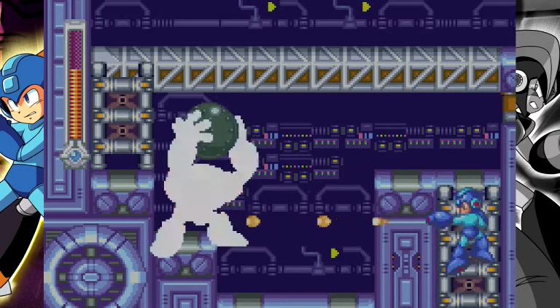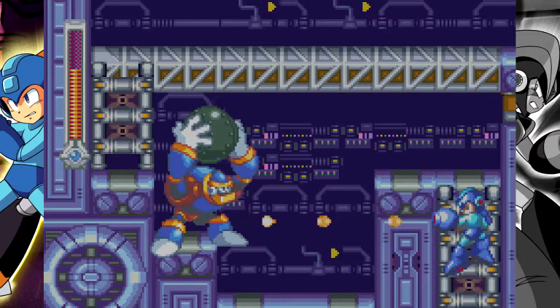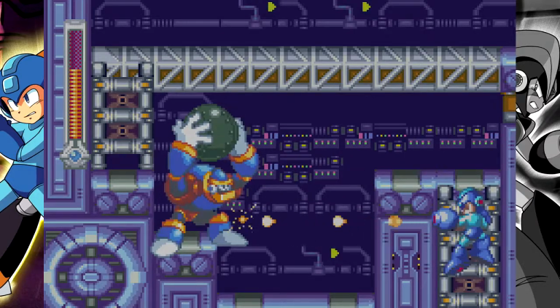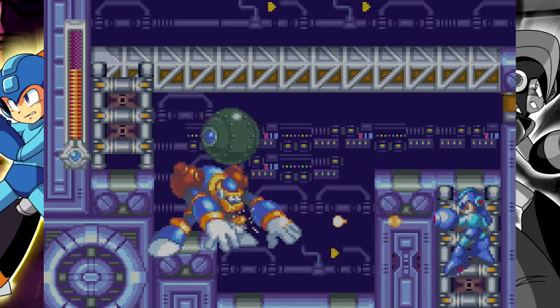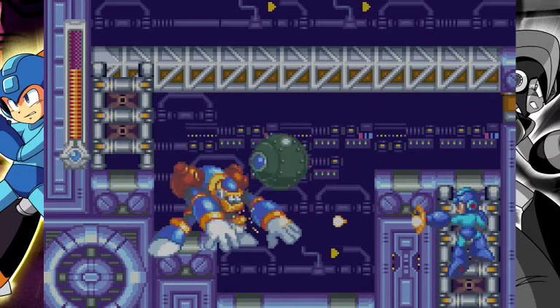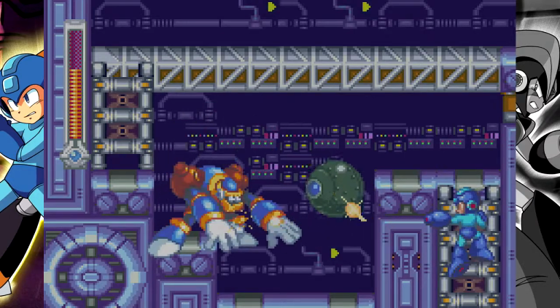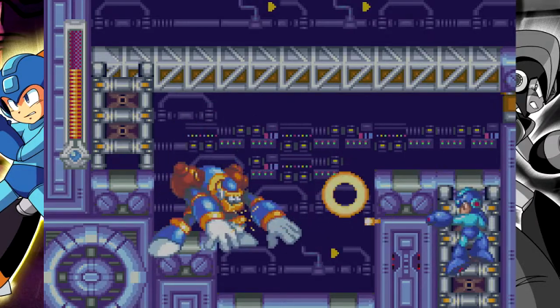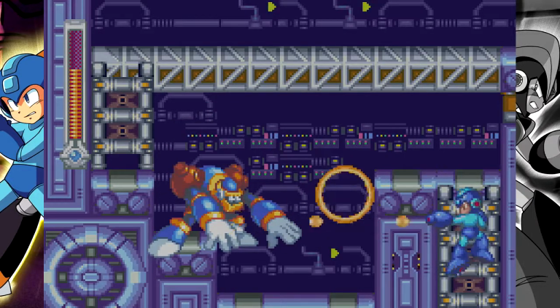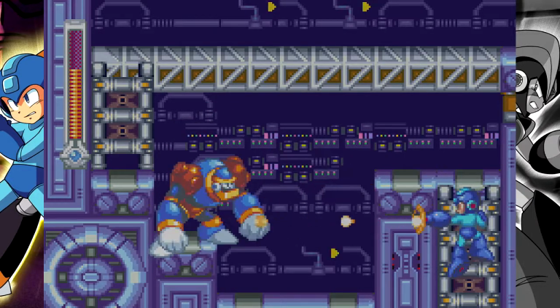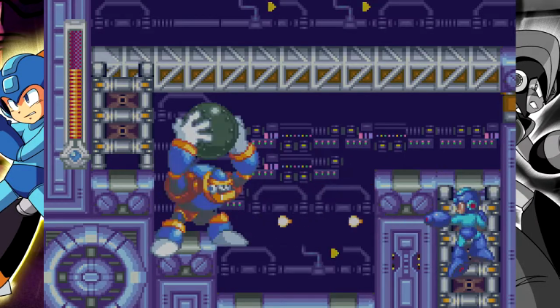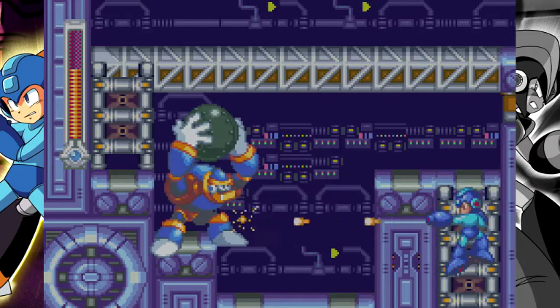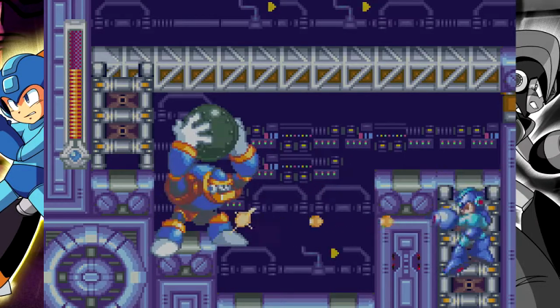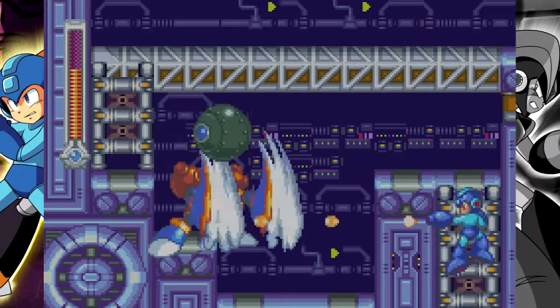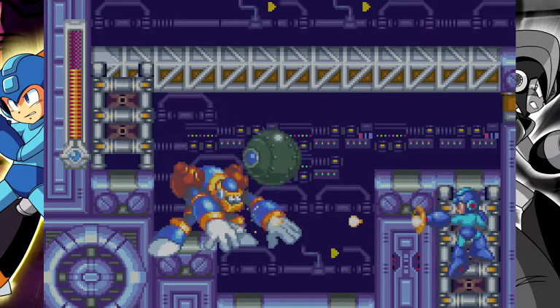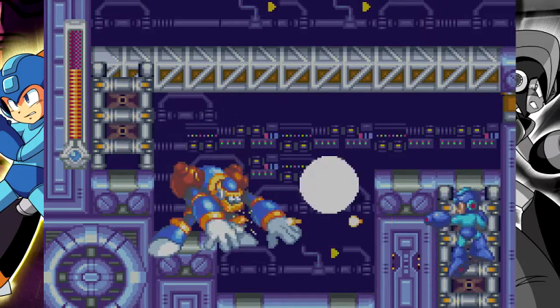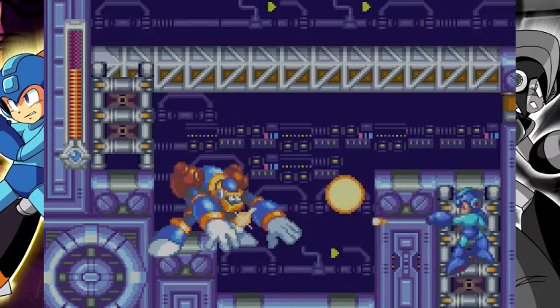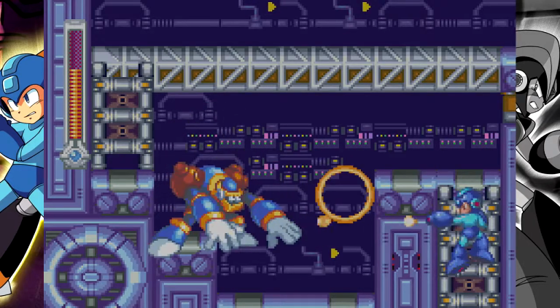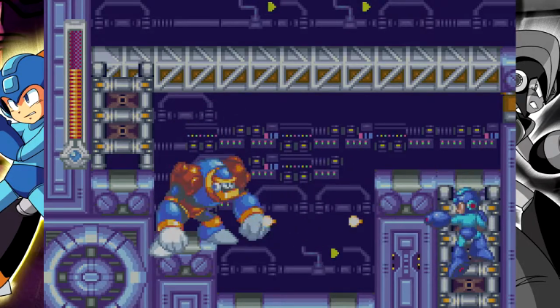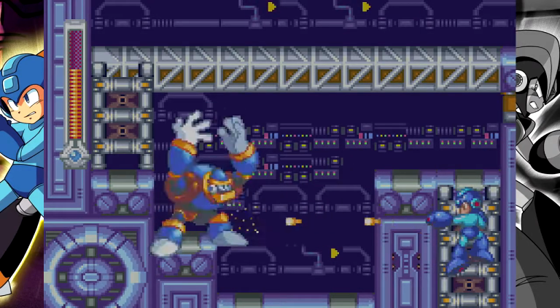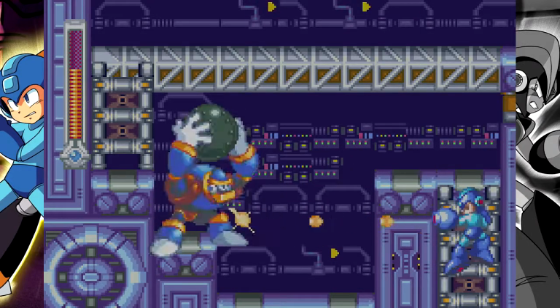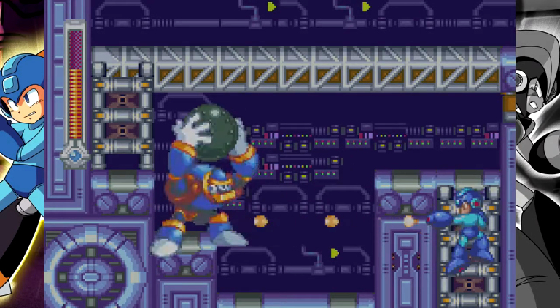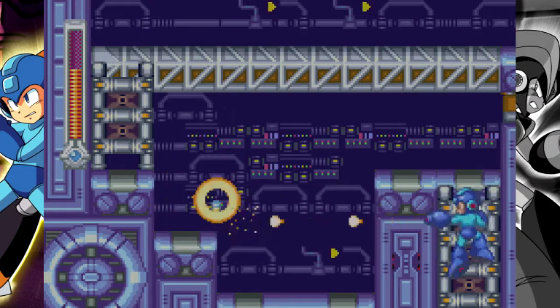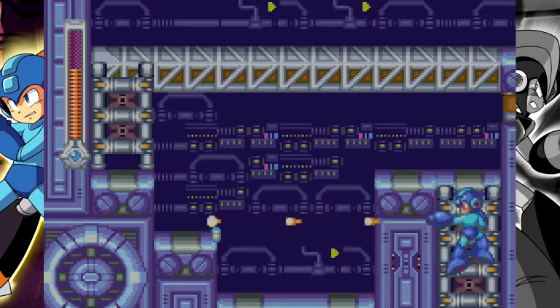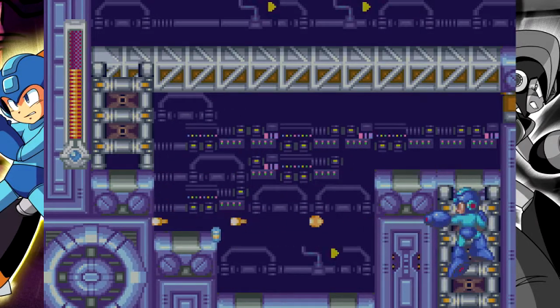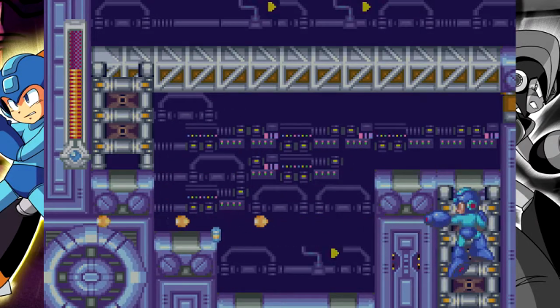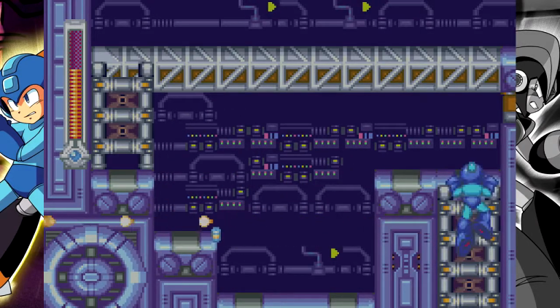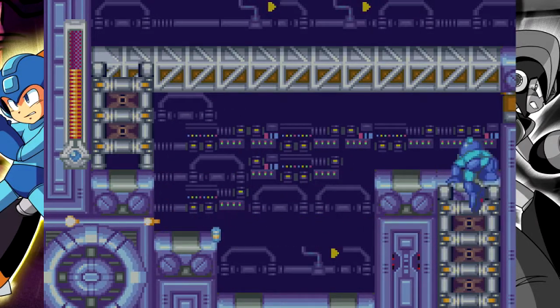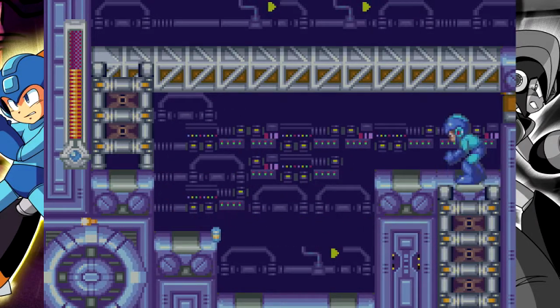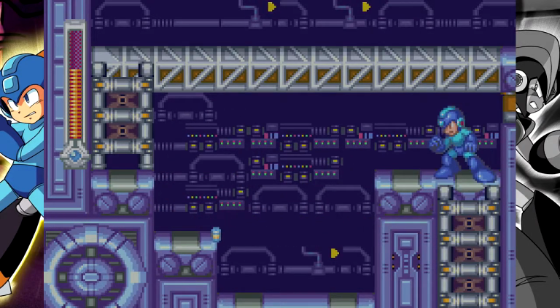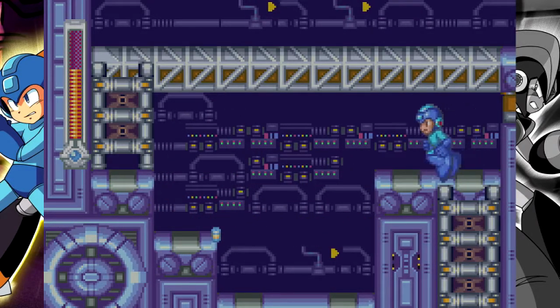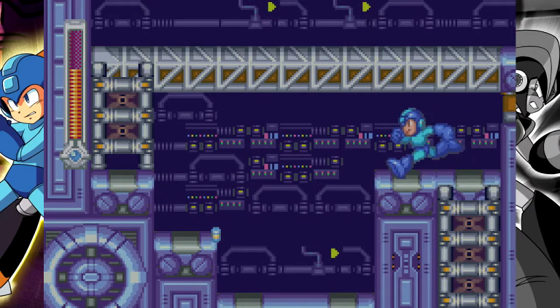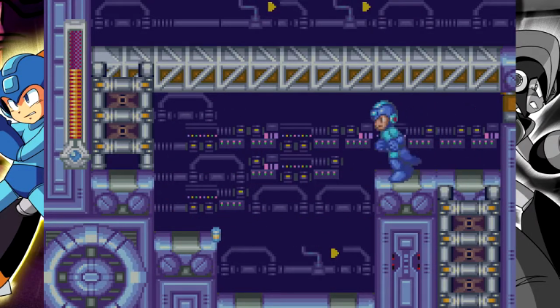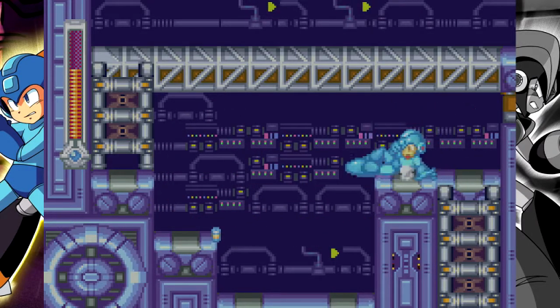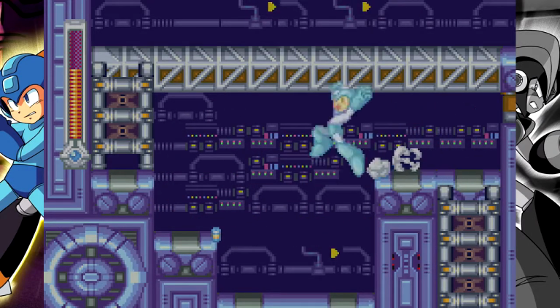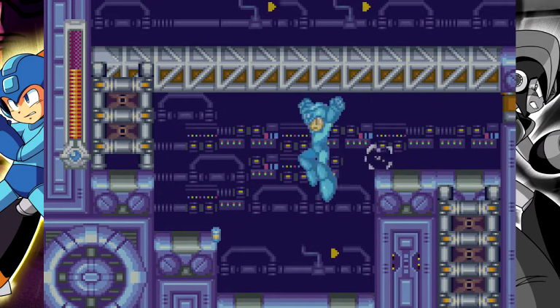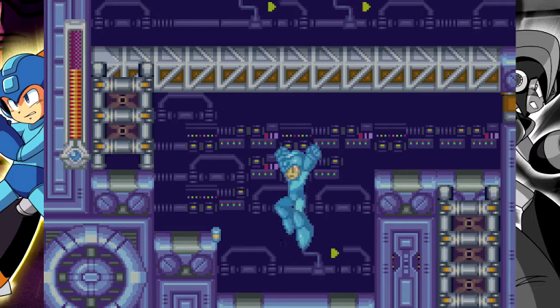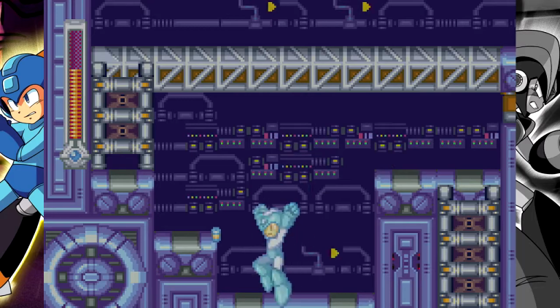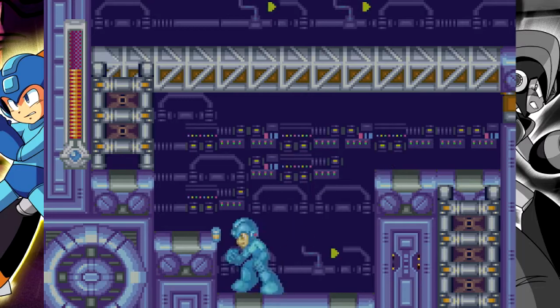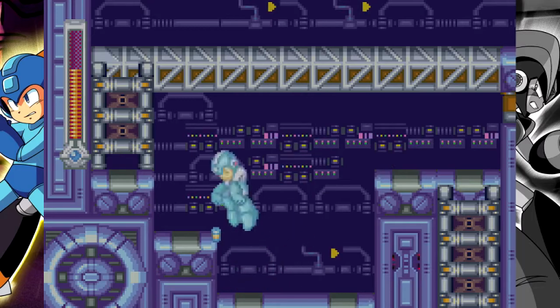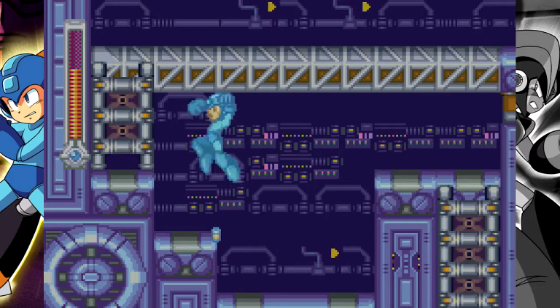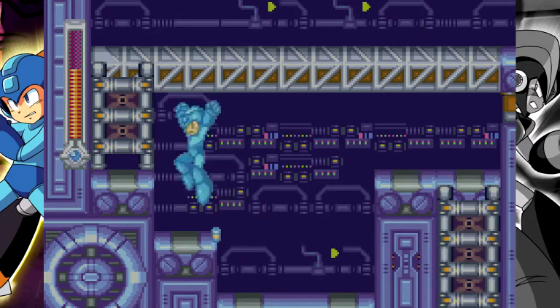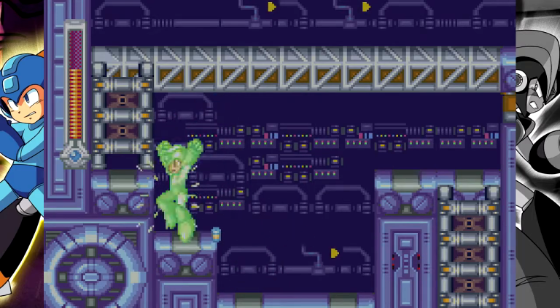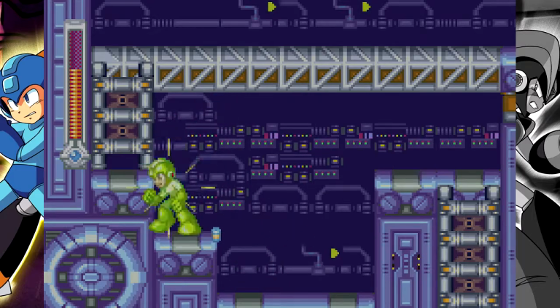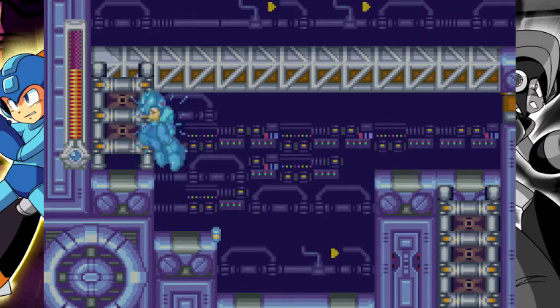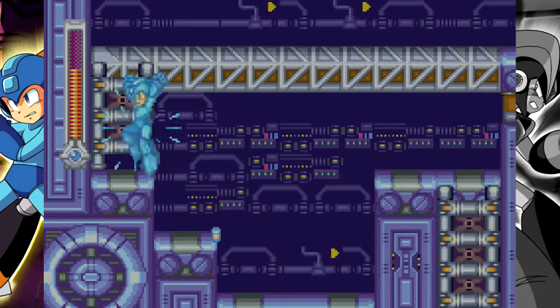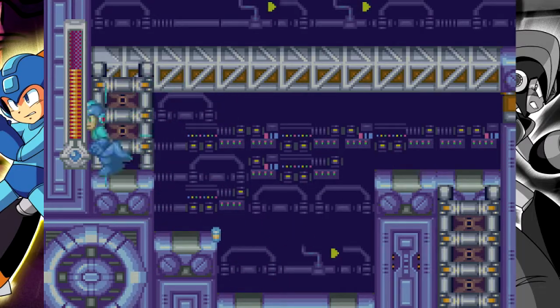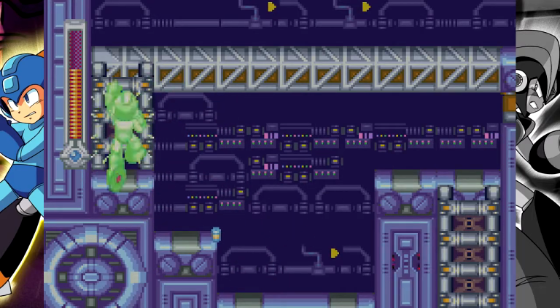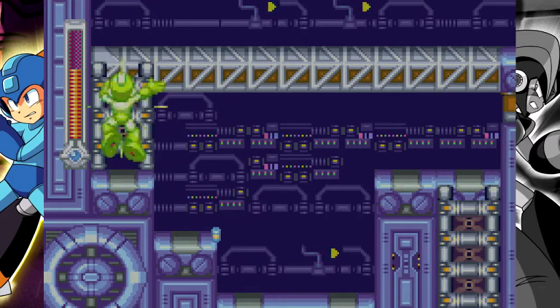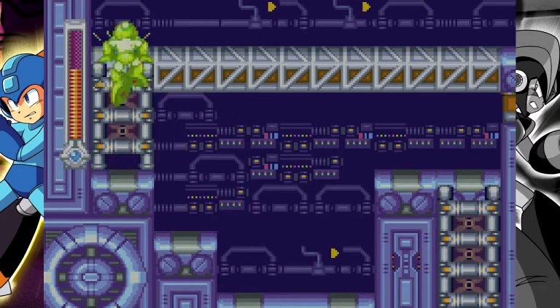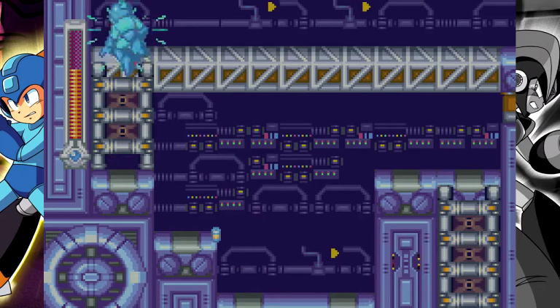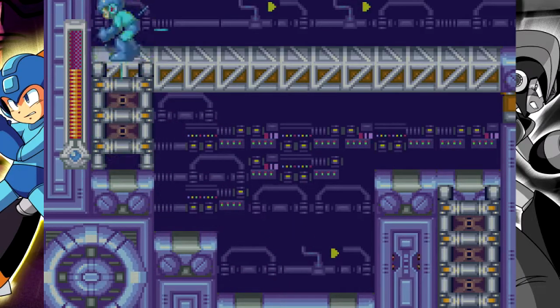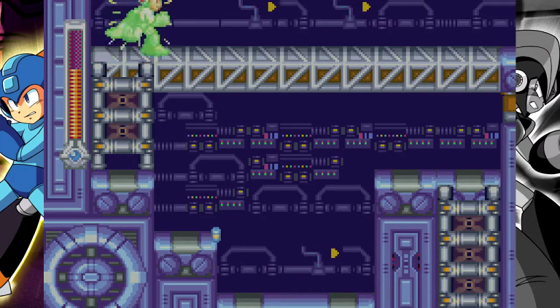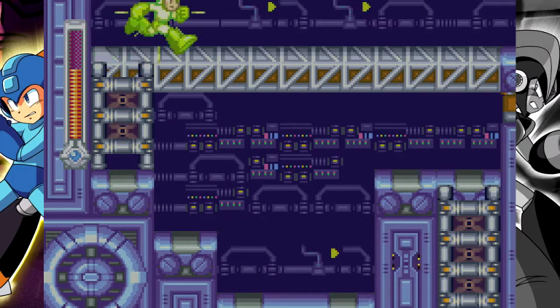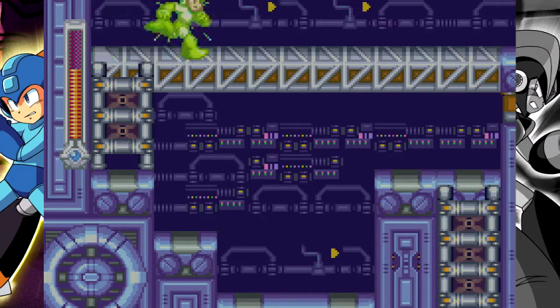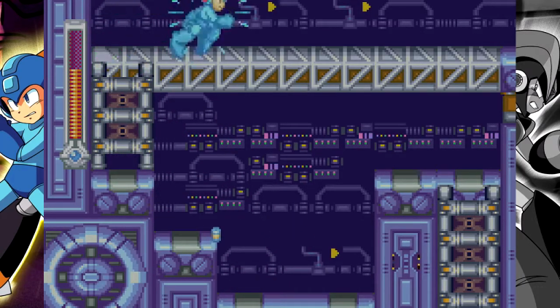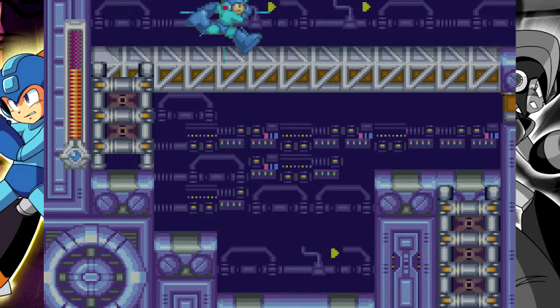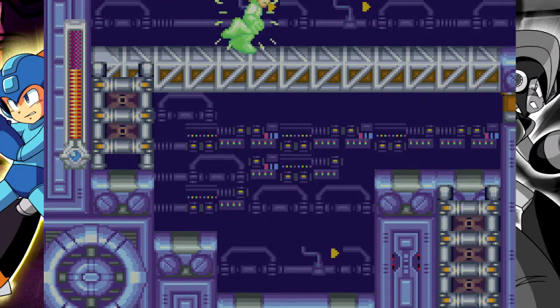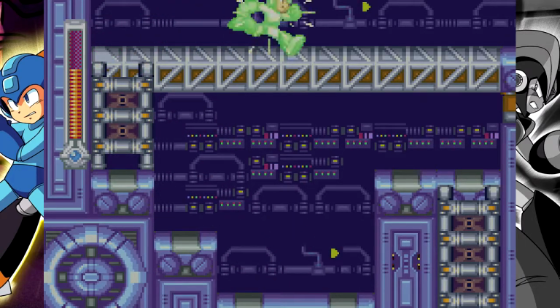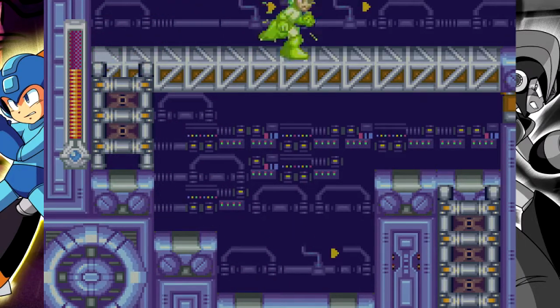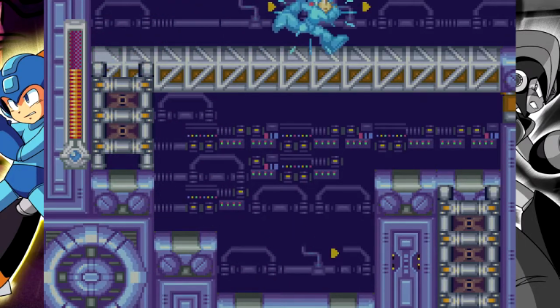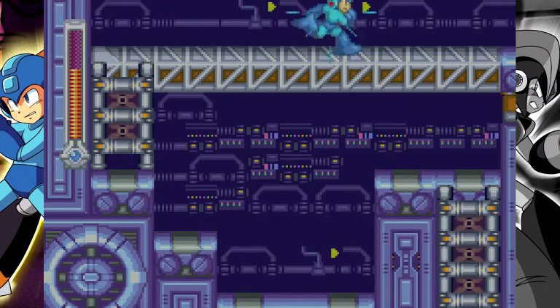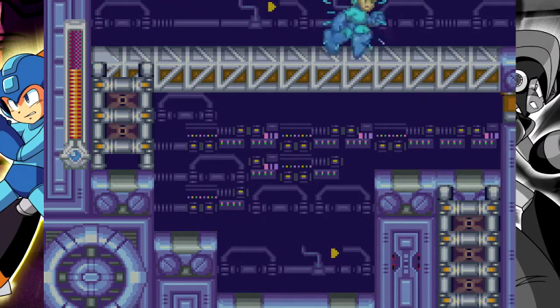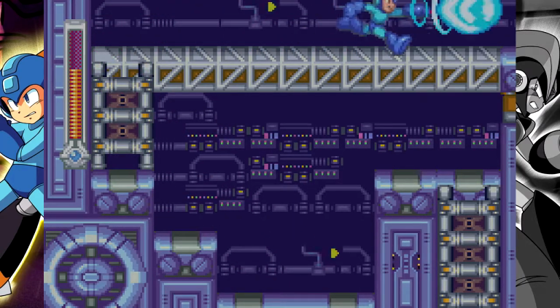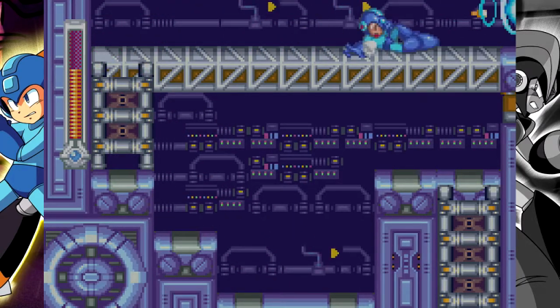Another thing worth mentioning with regards to character differences: Mega Man's Buster can go through walls, Bass's can't.